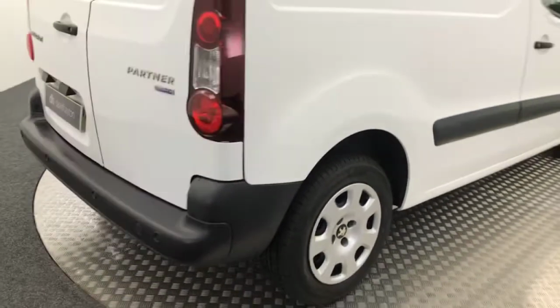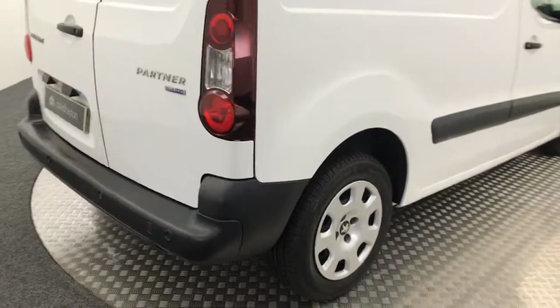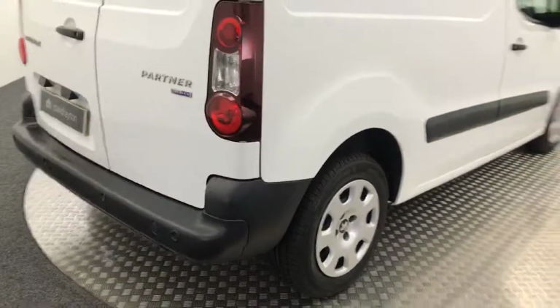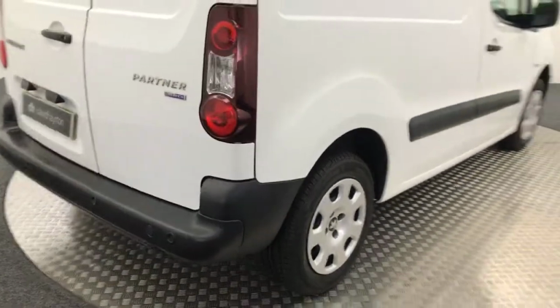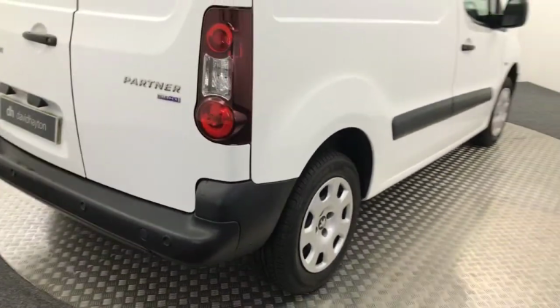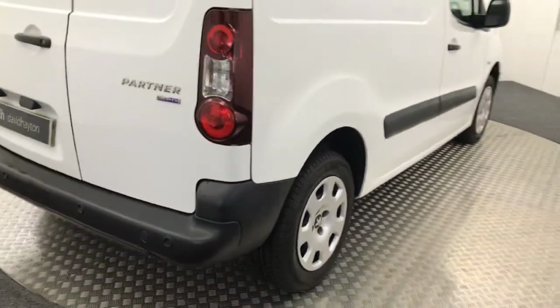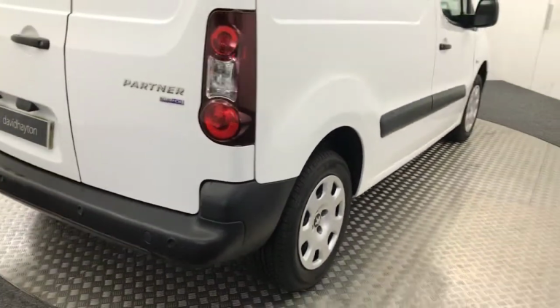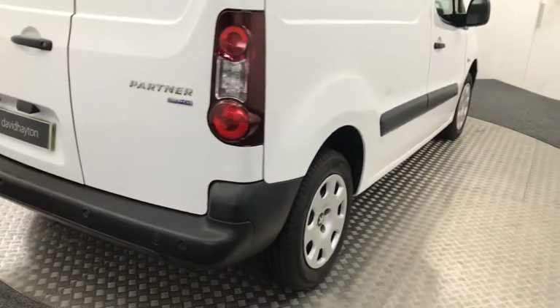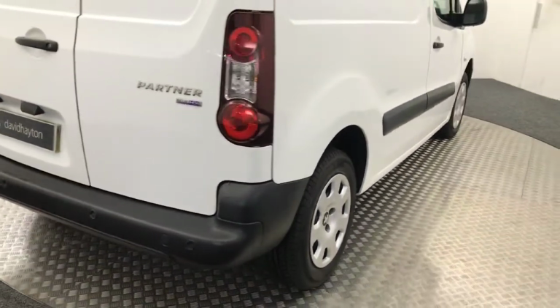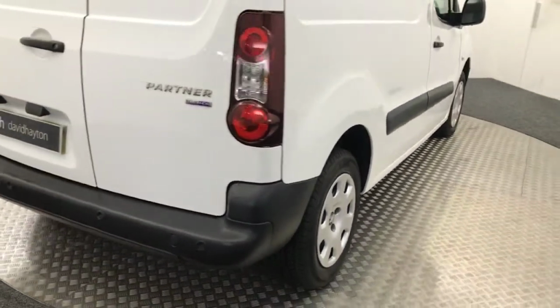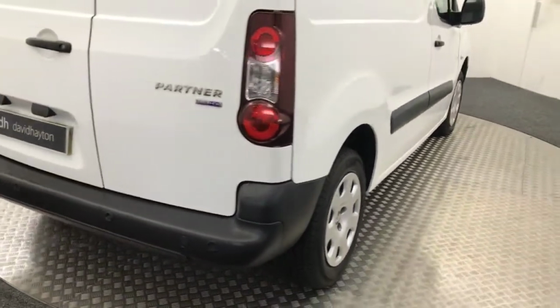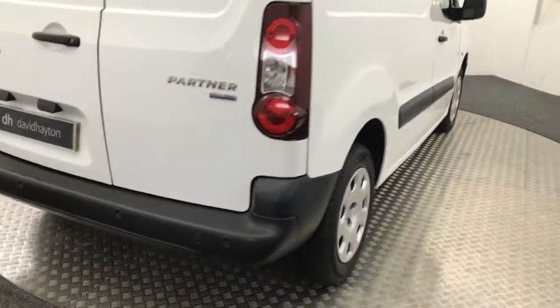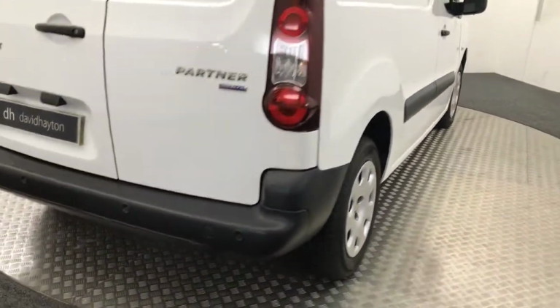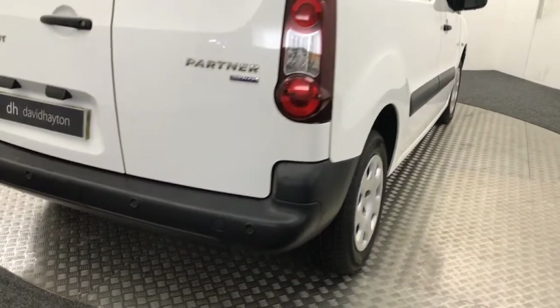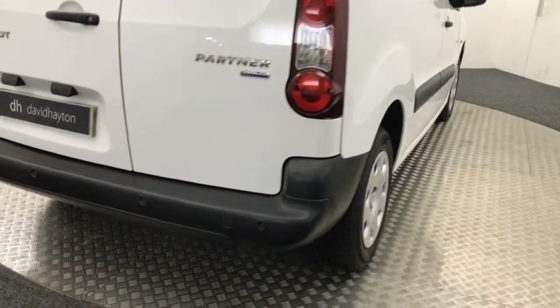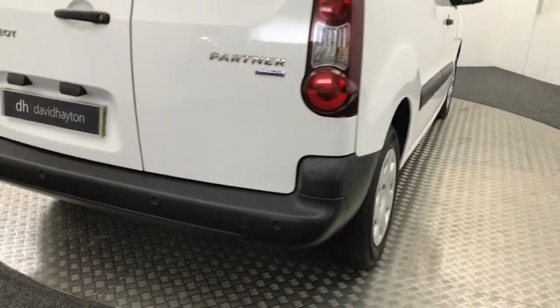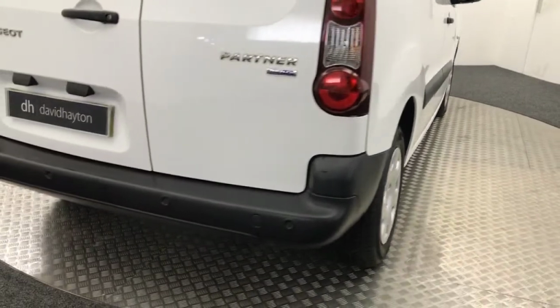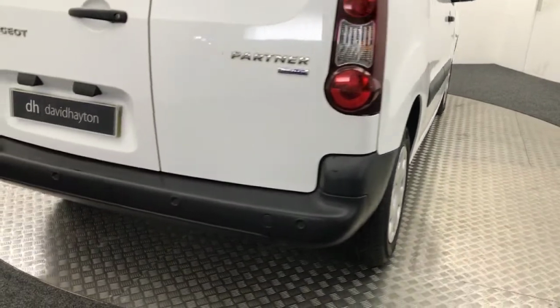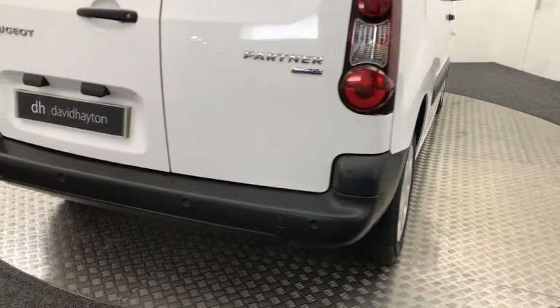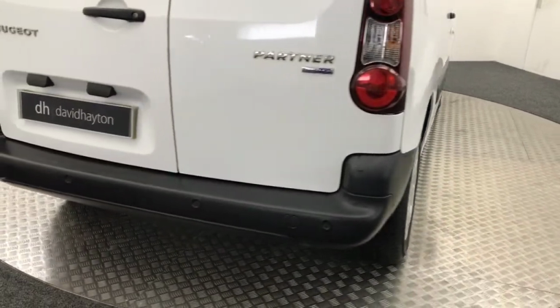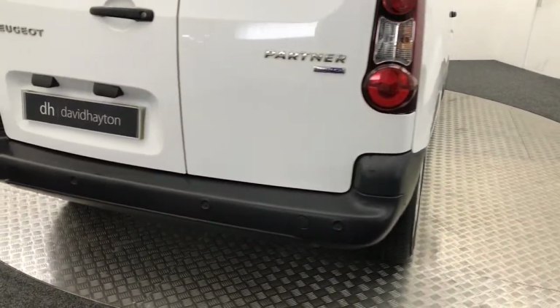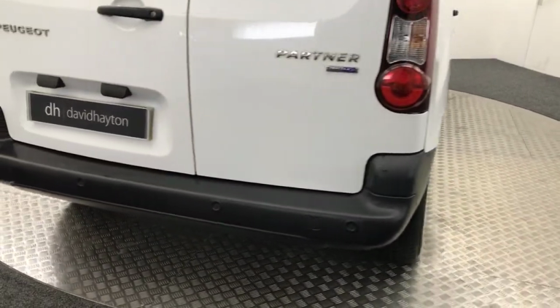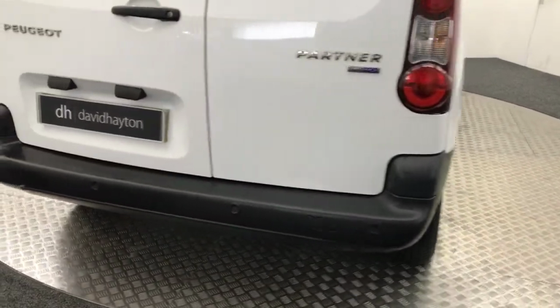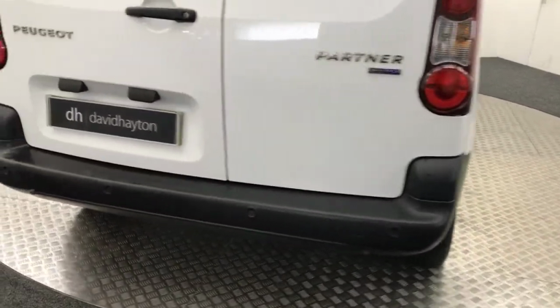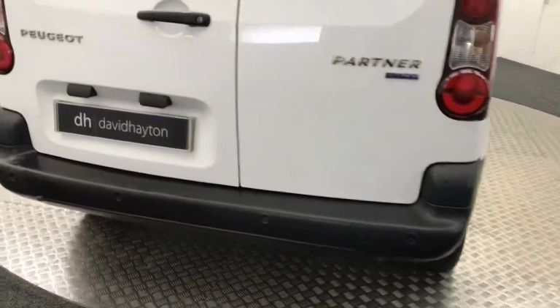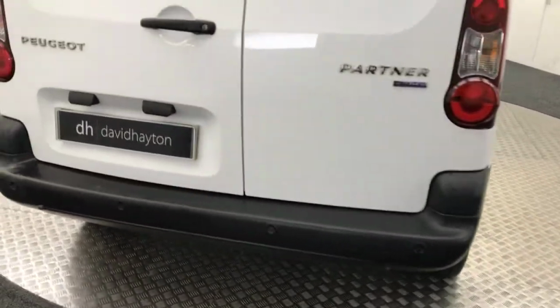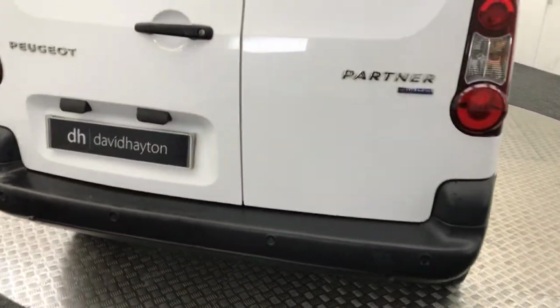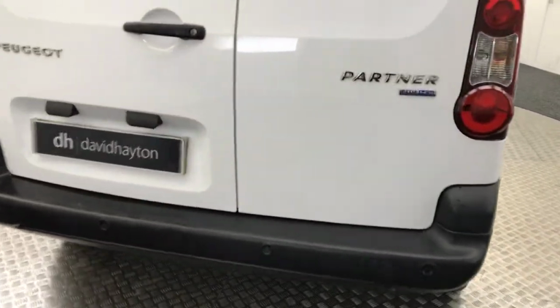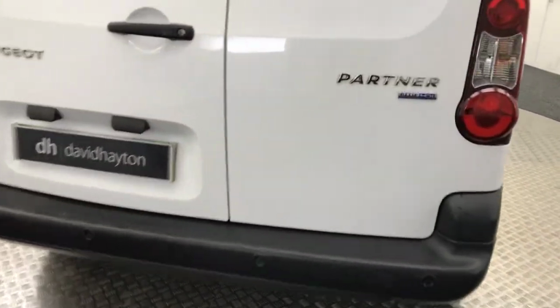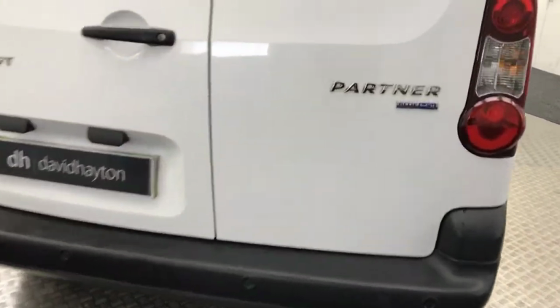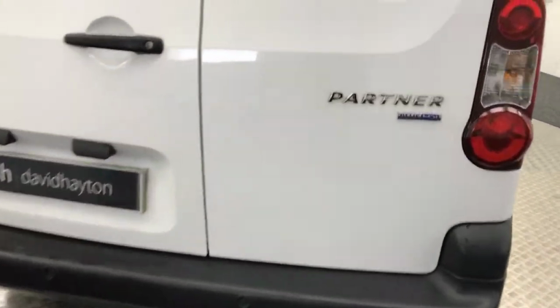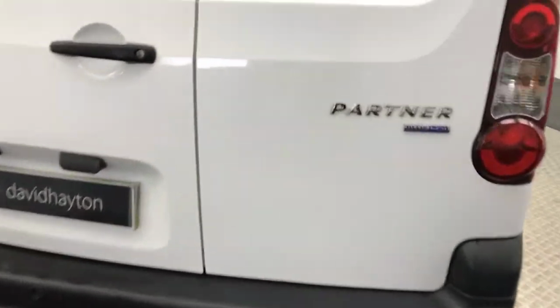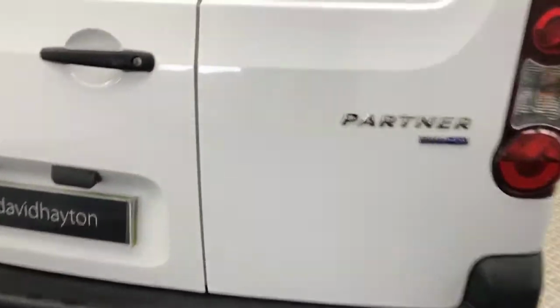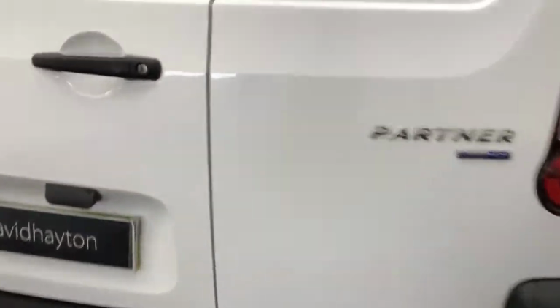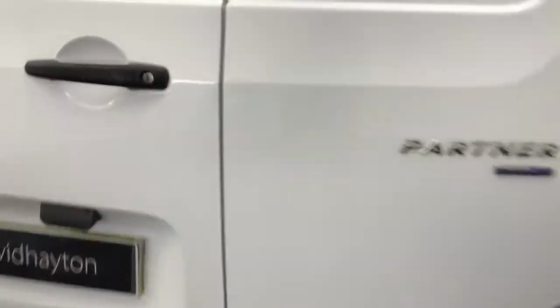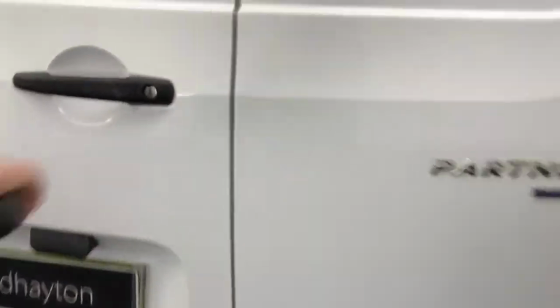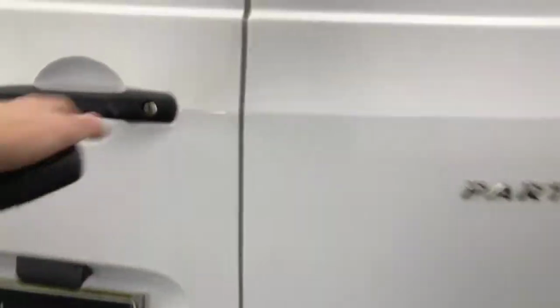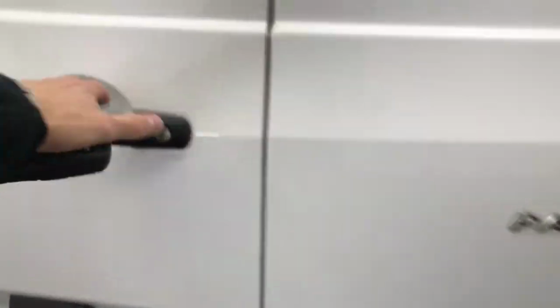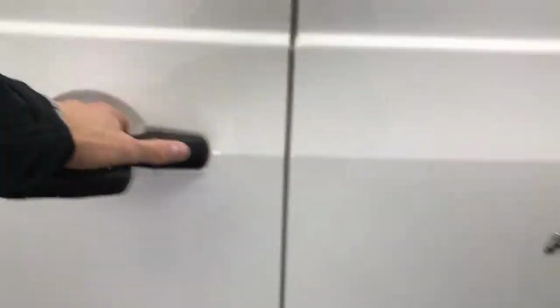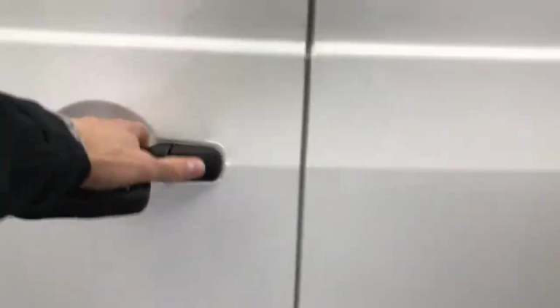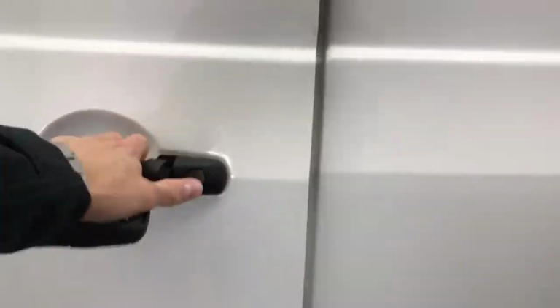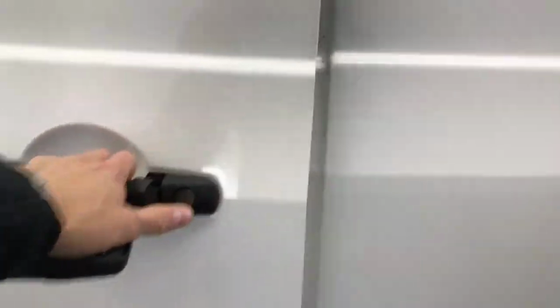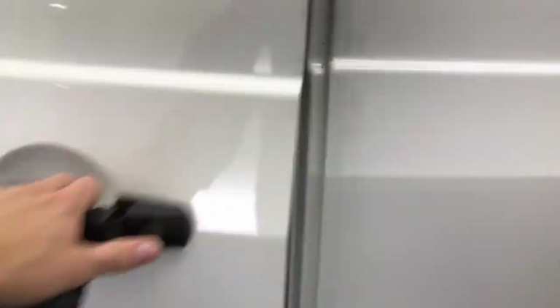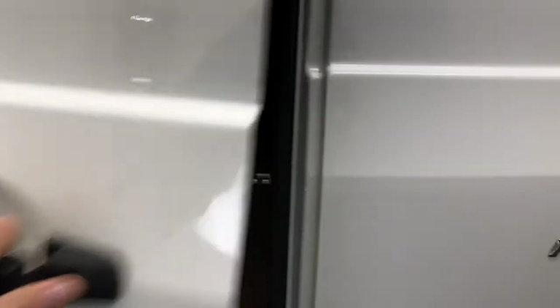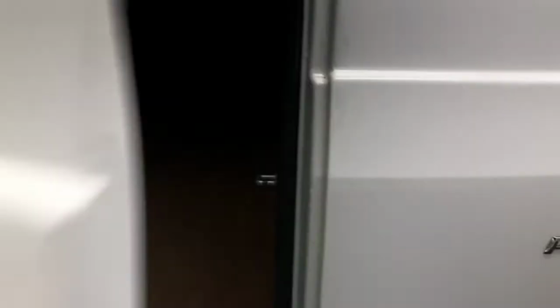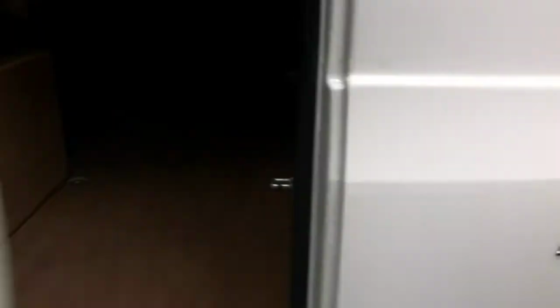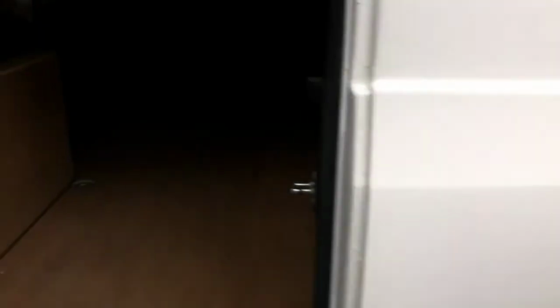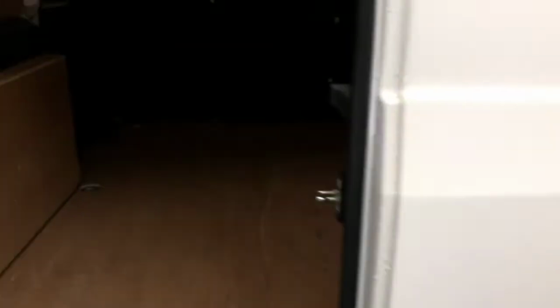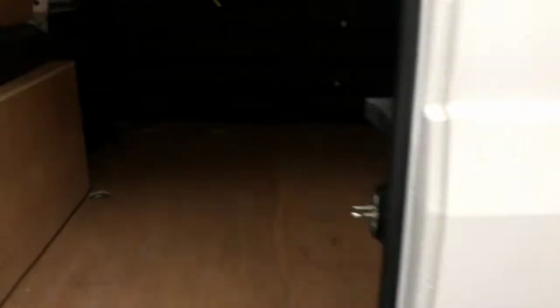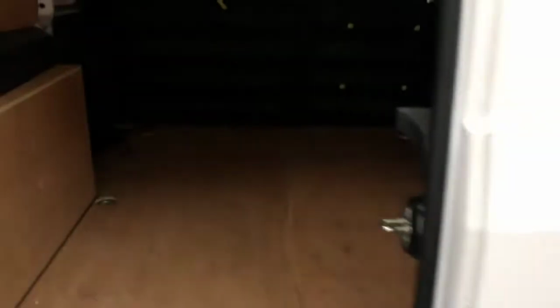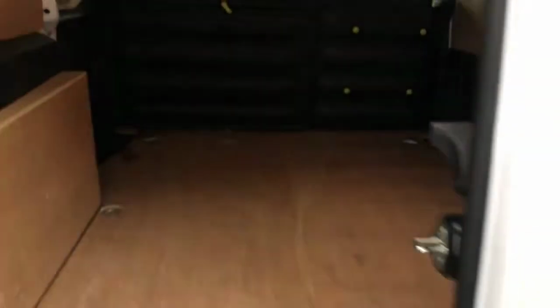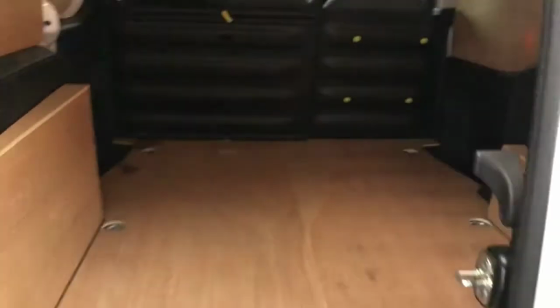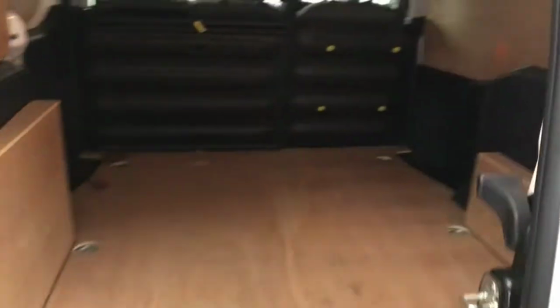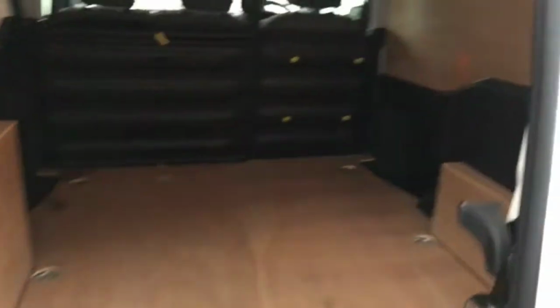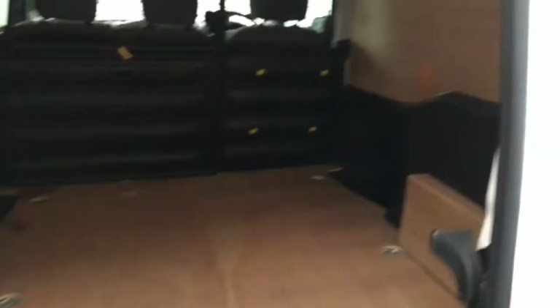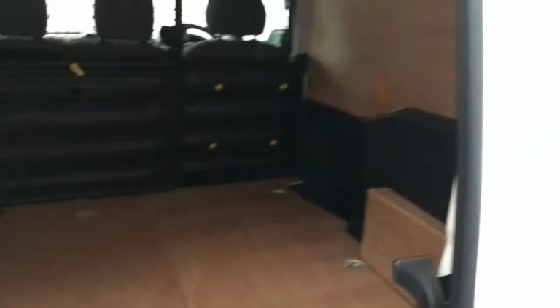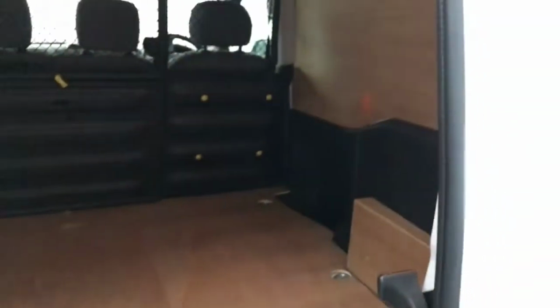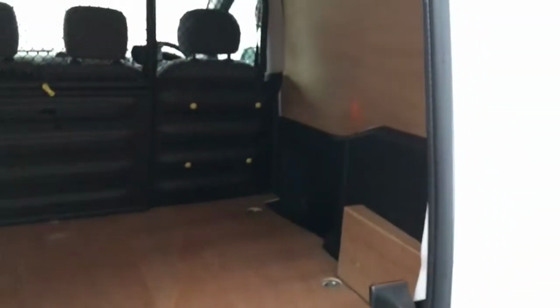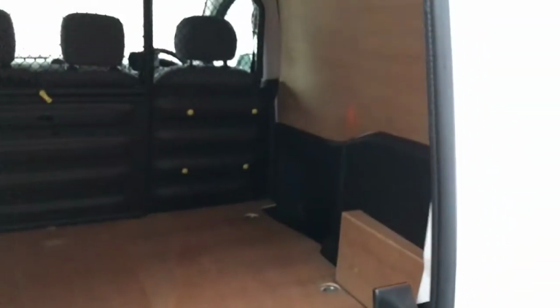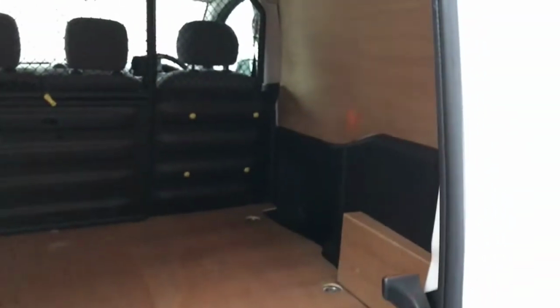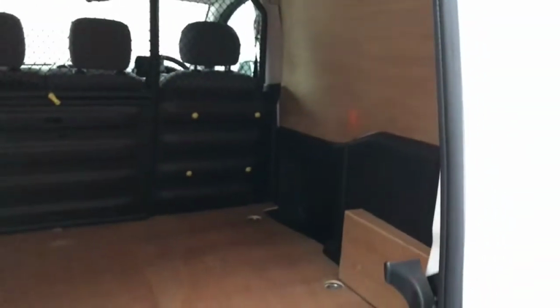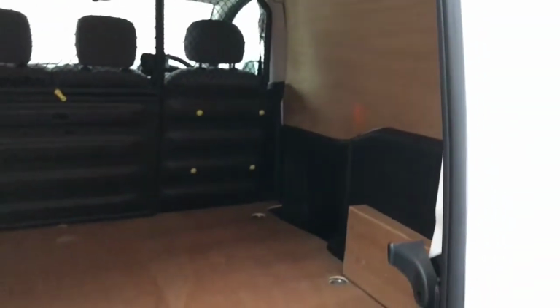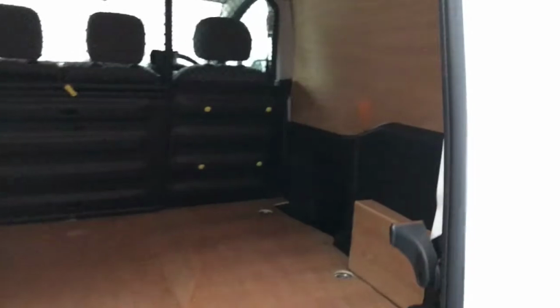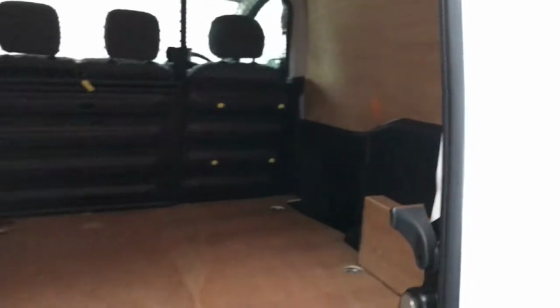Just coming around to the back — we've got reverse sensors. I'll show you inside: it's fully ply-lined throughout.